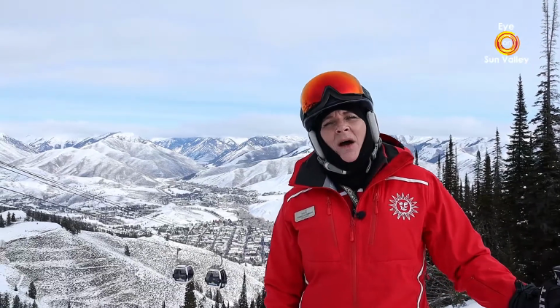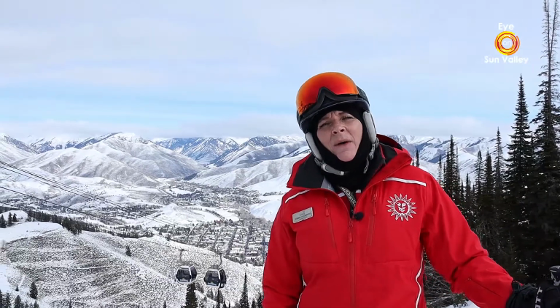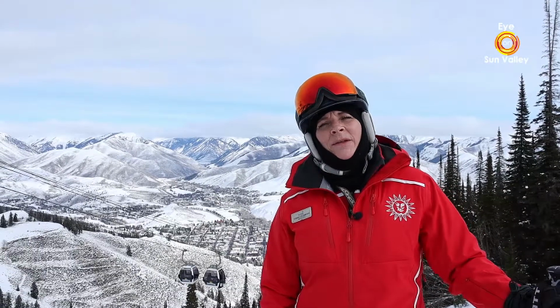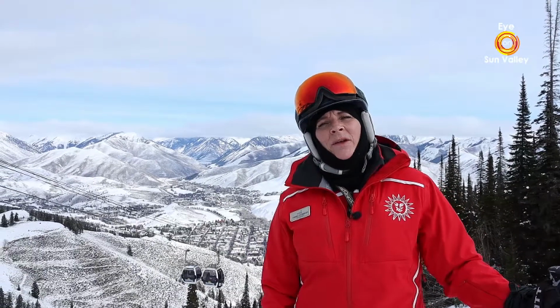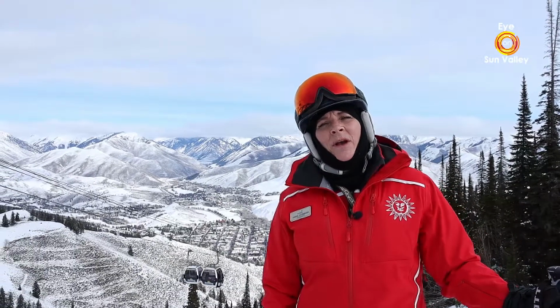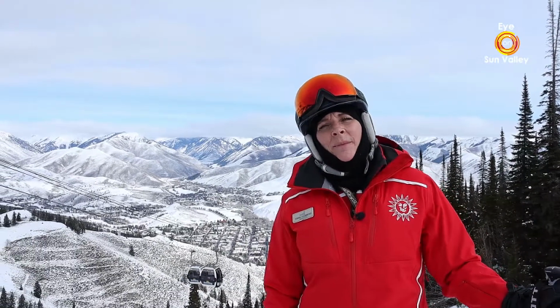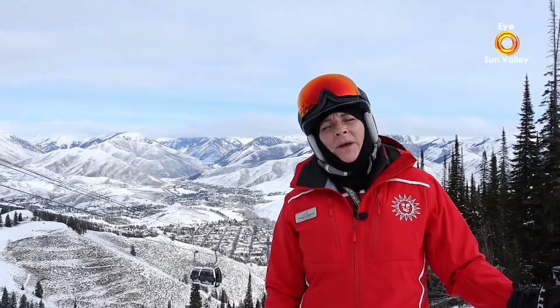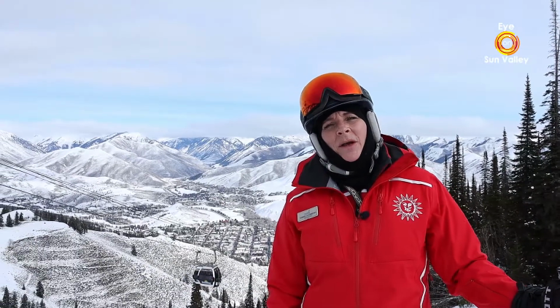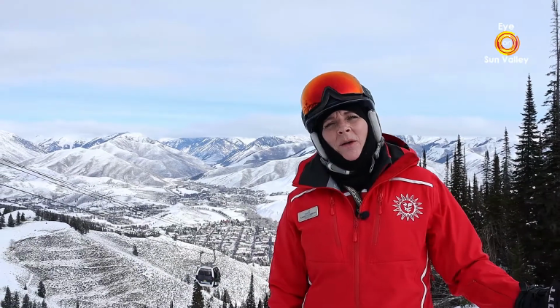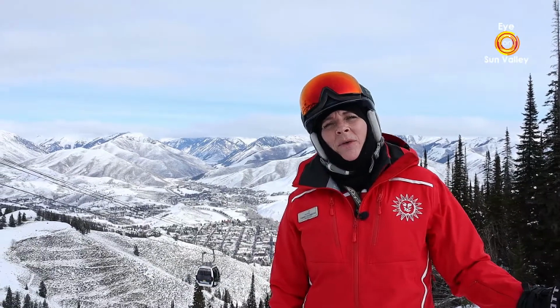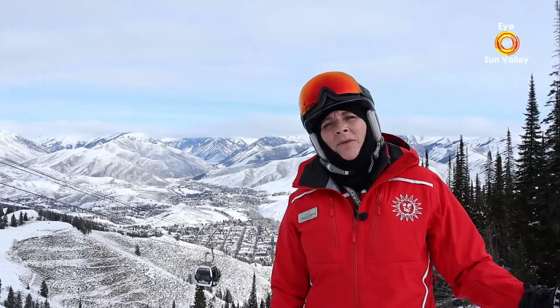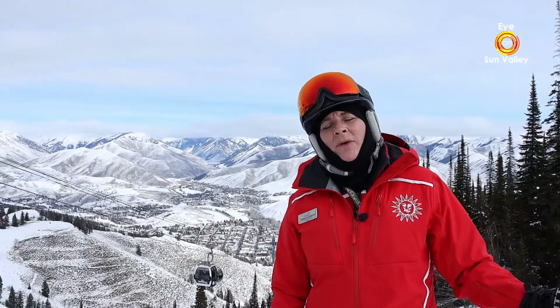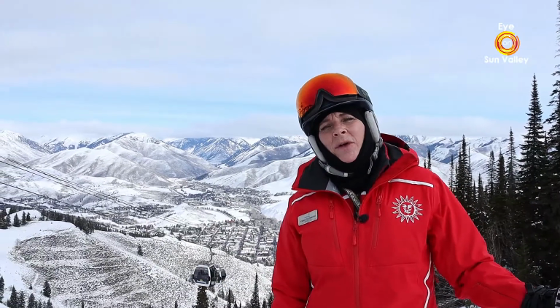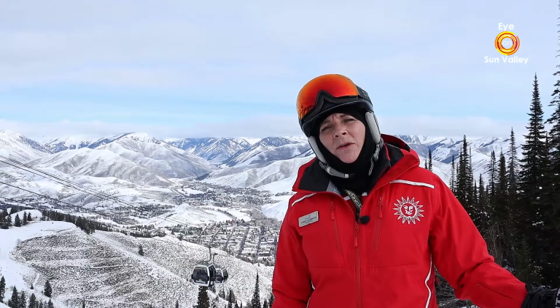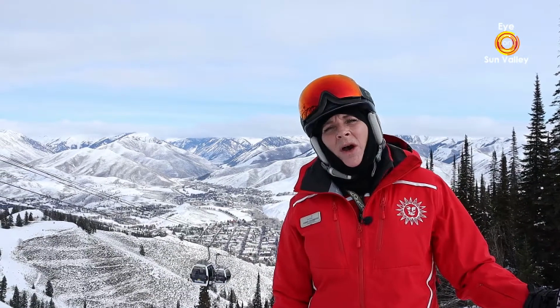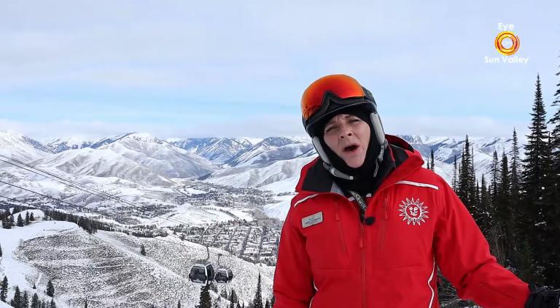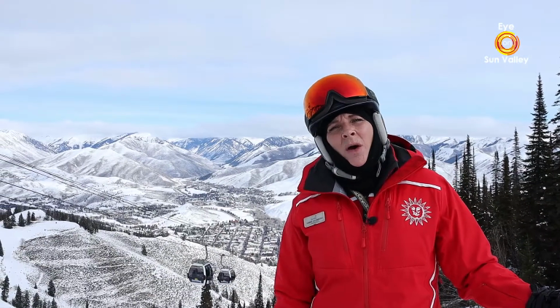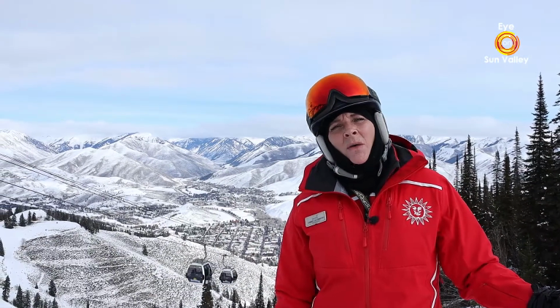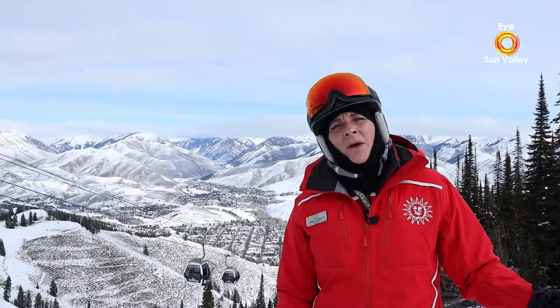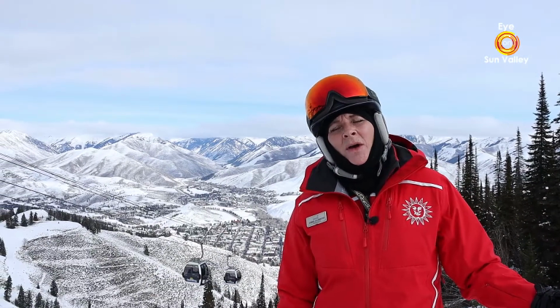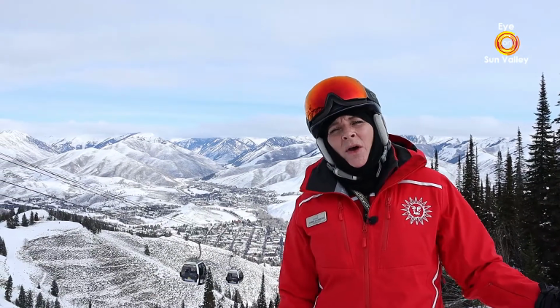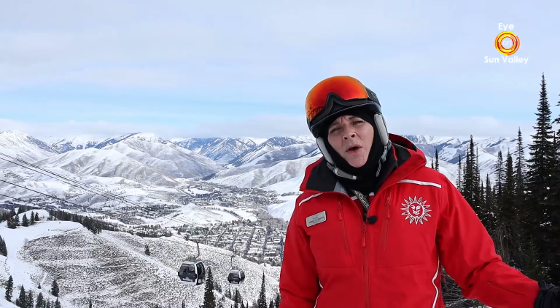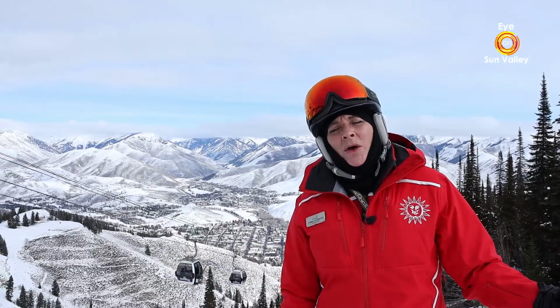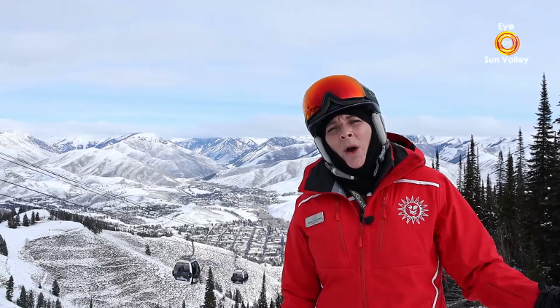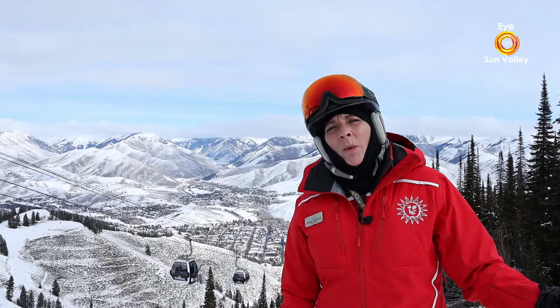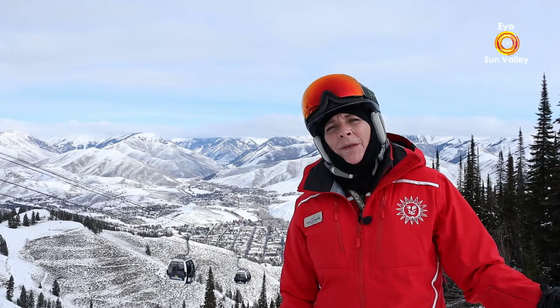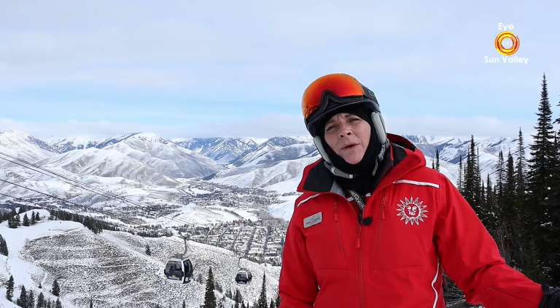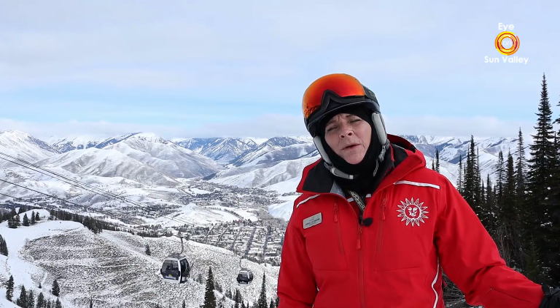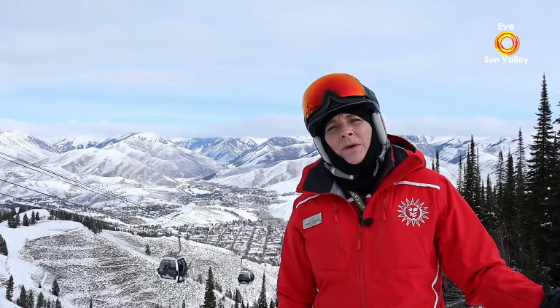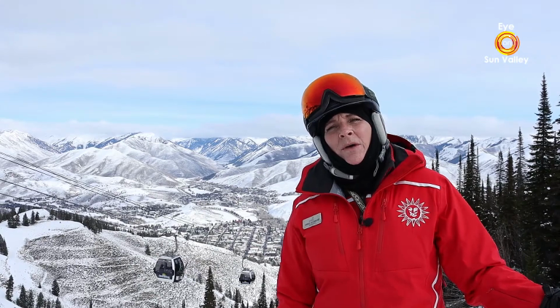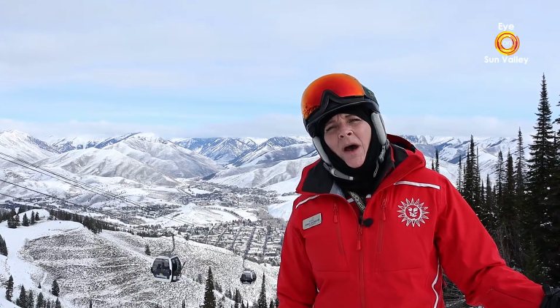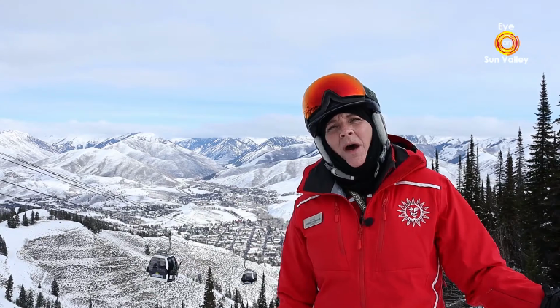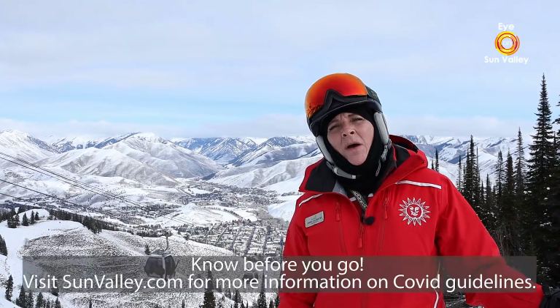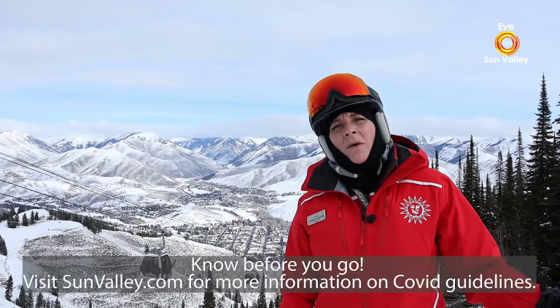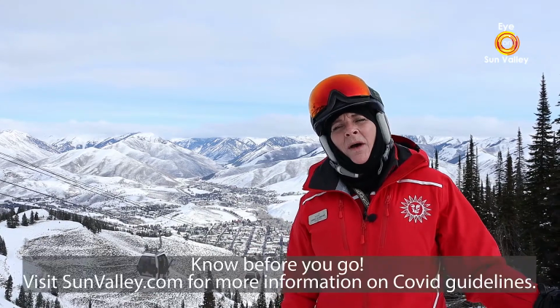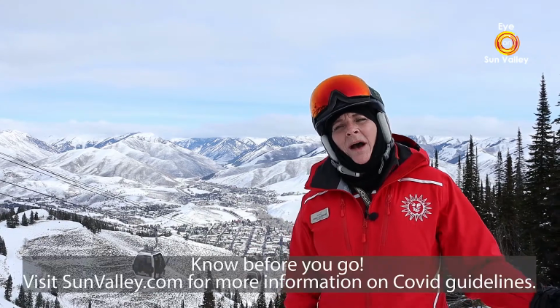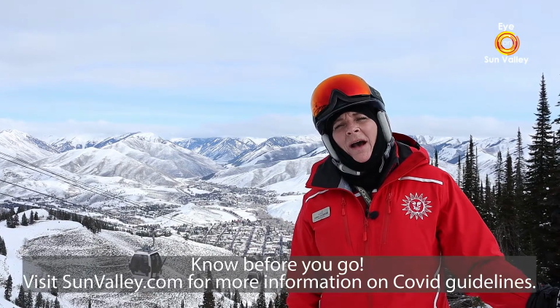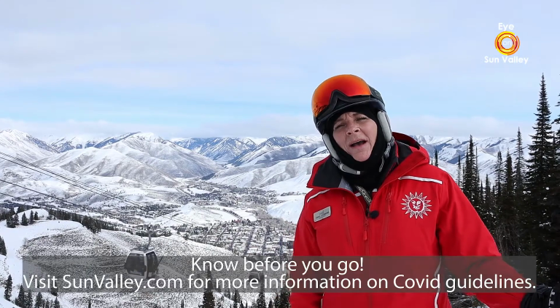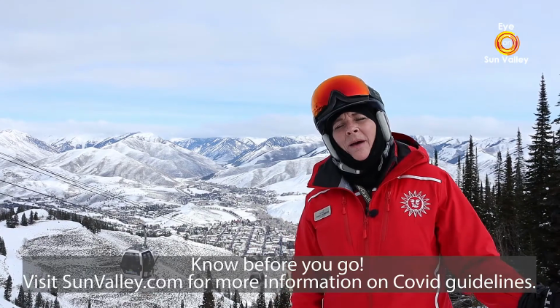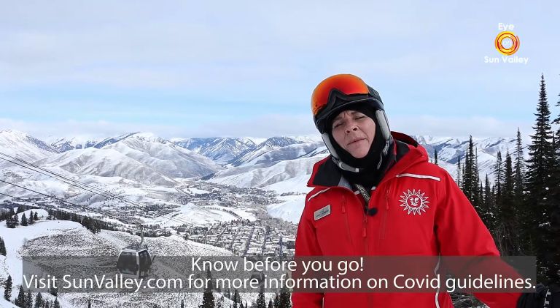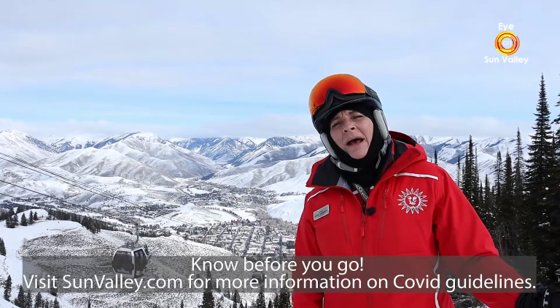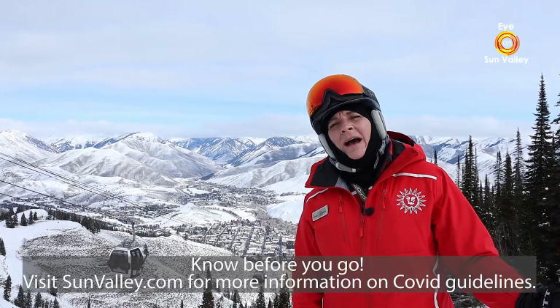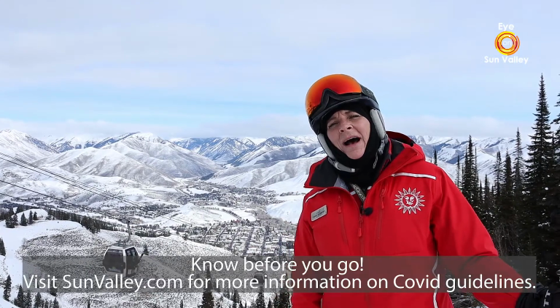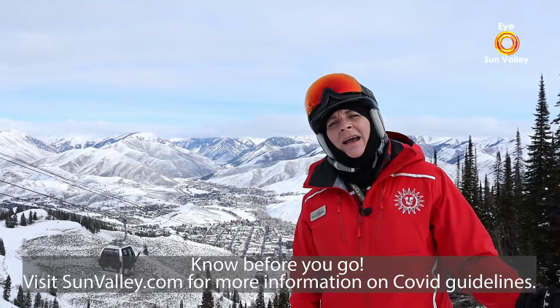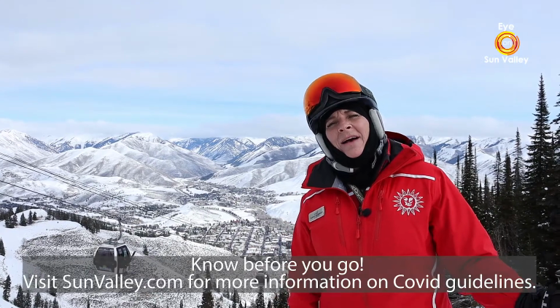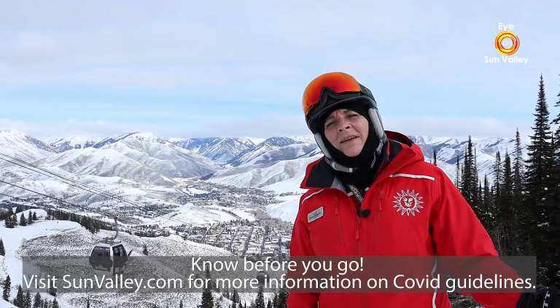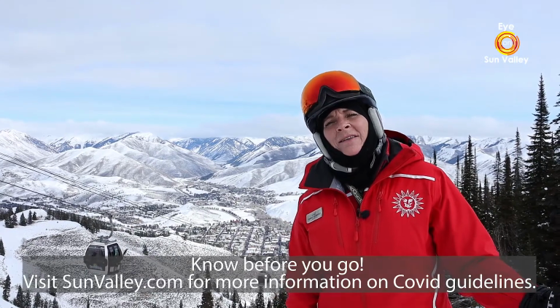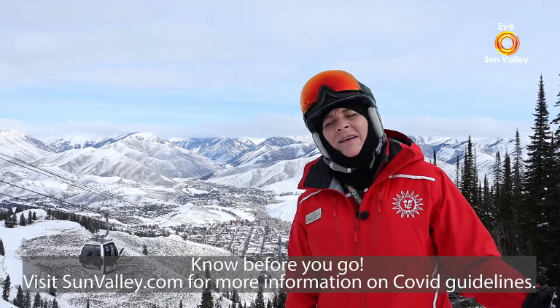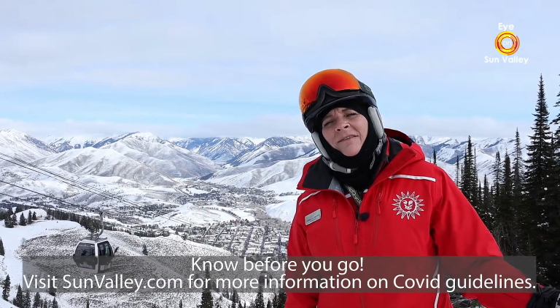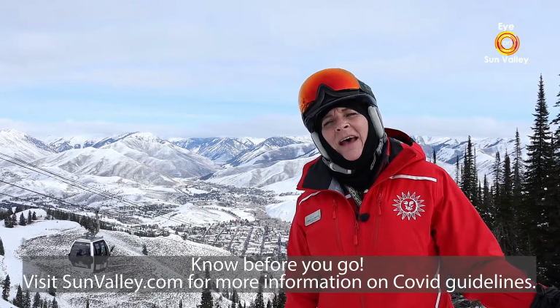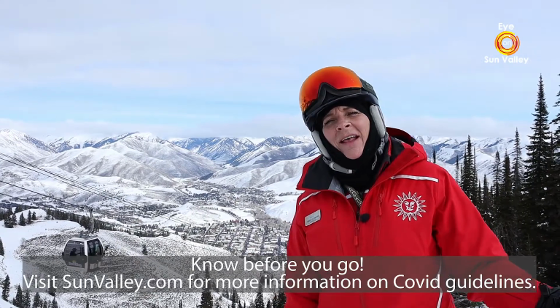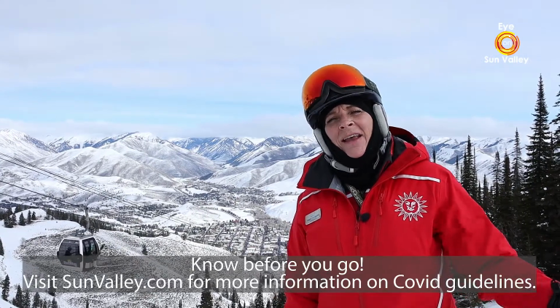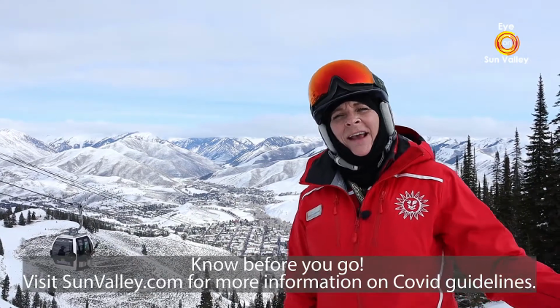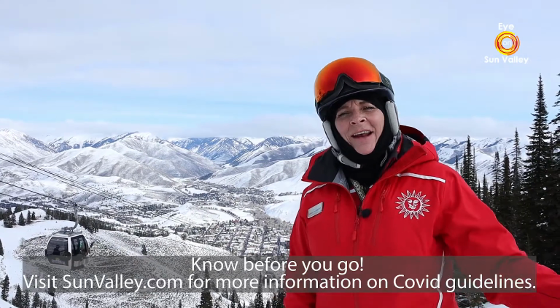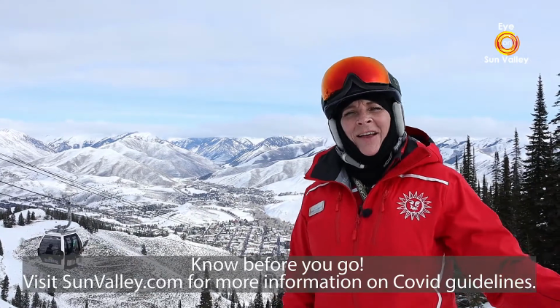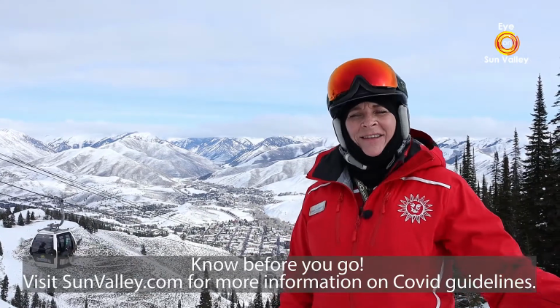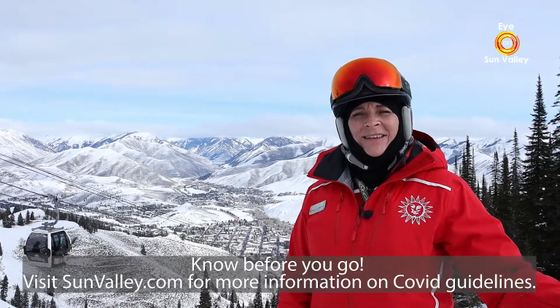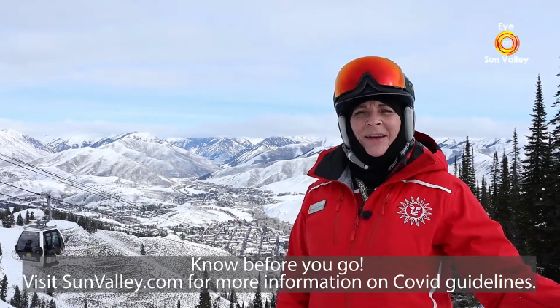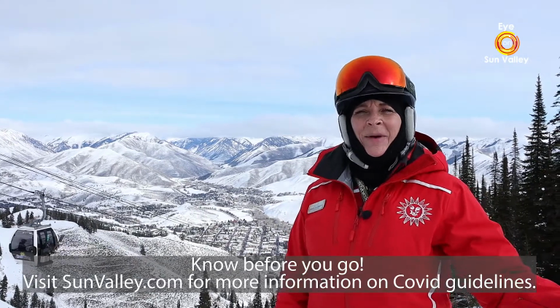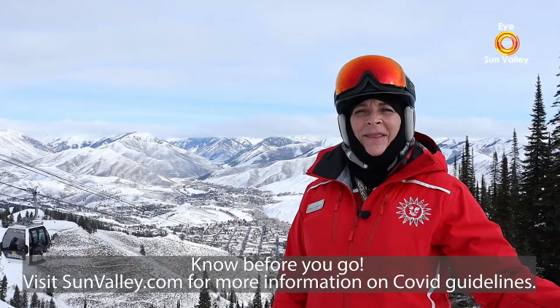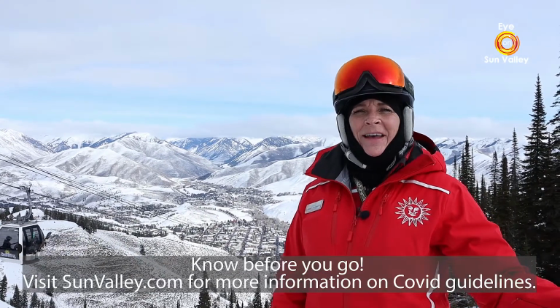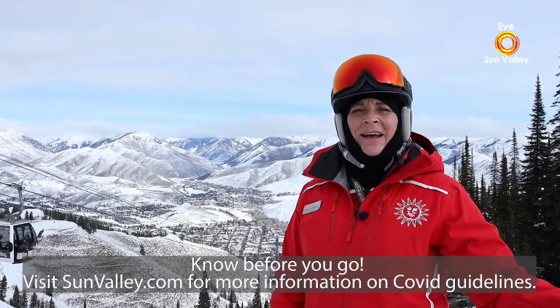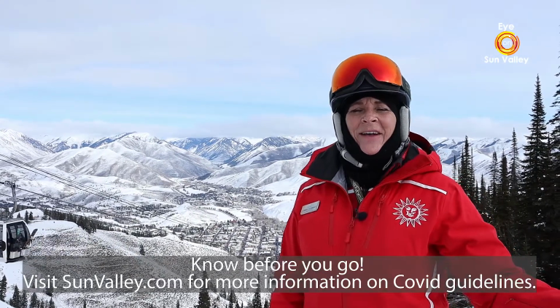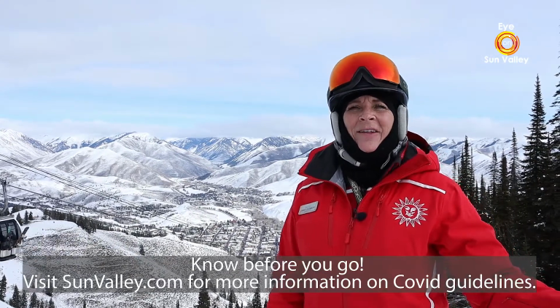Always look up the hill before you go. Go with who you know. I've got my eye on Sun Valley and I'll see you on the hill.